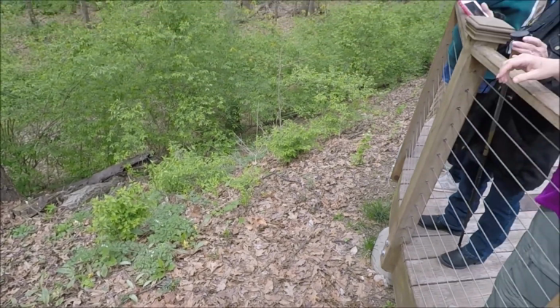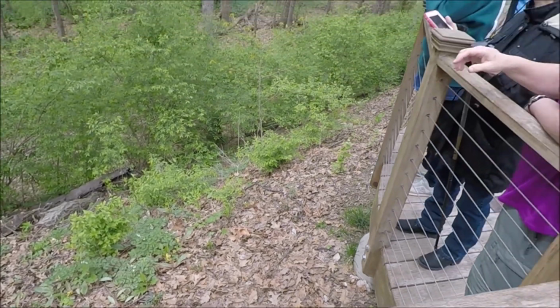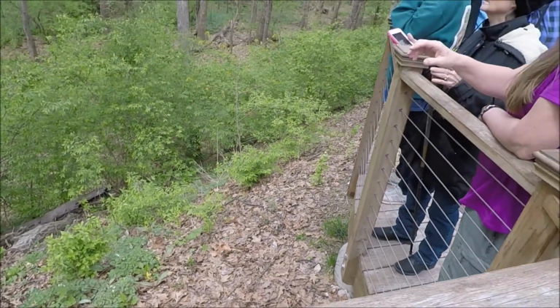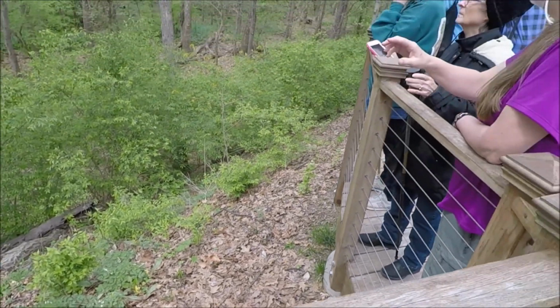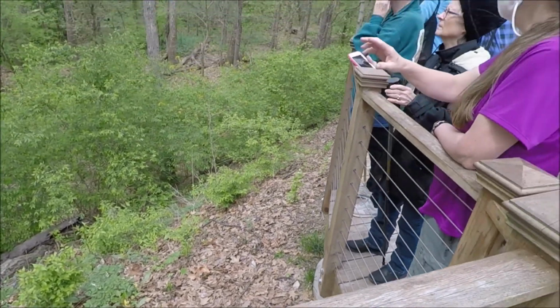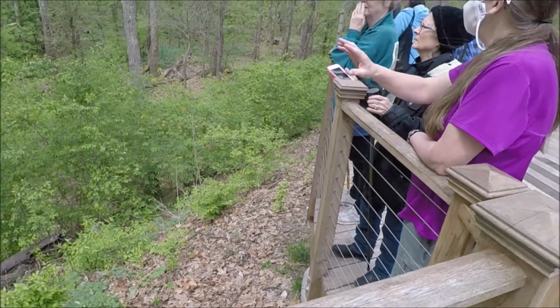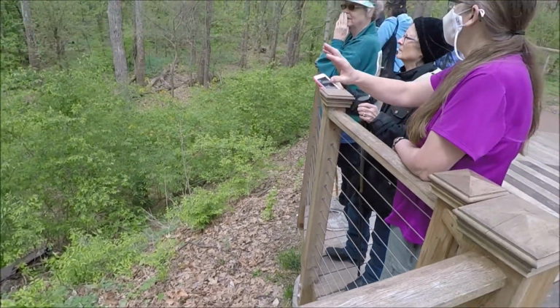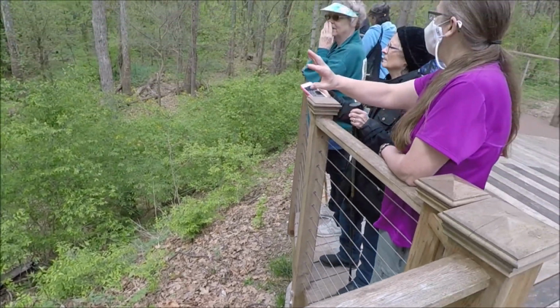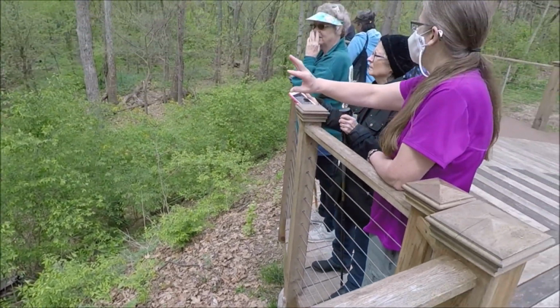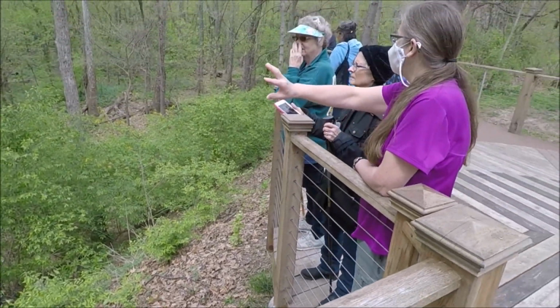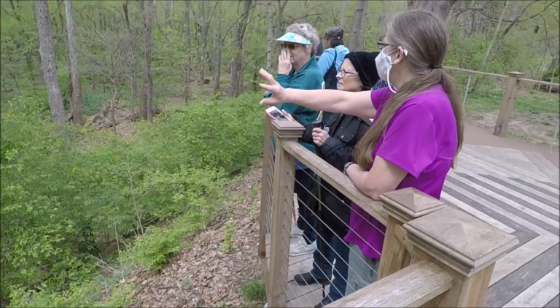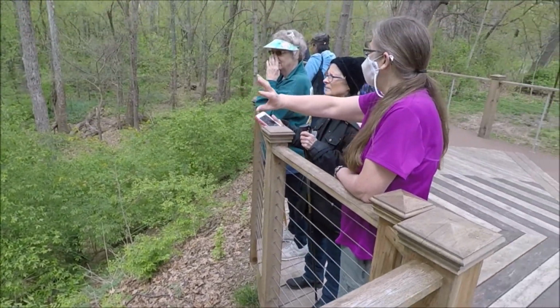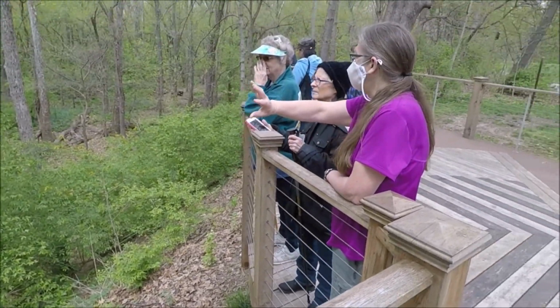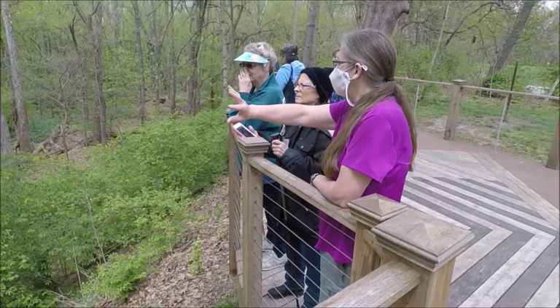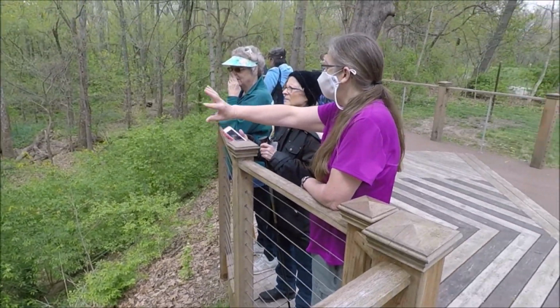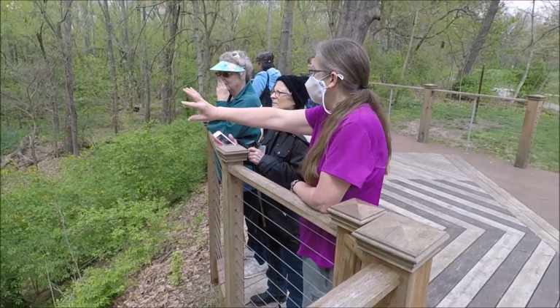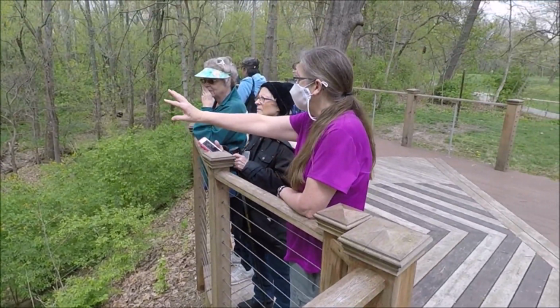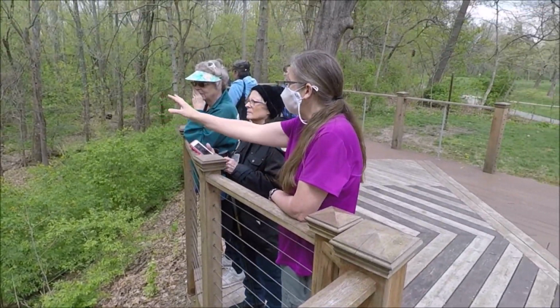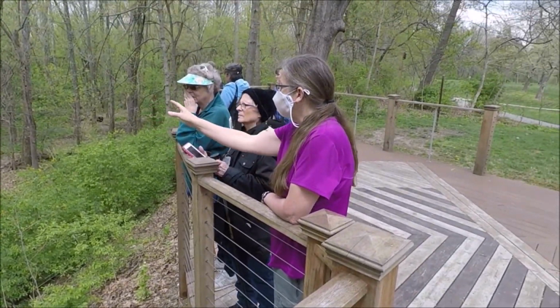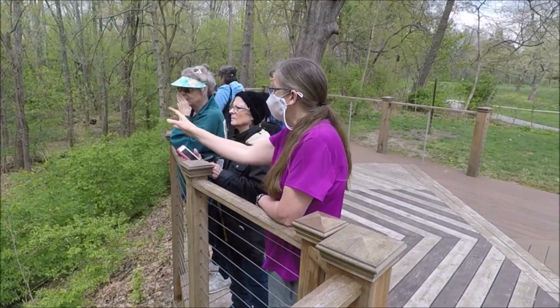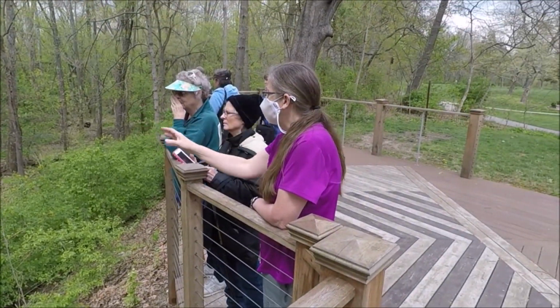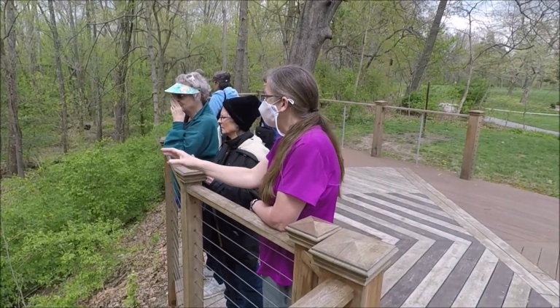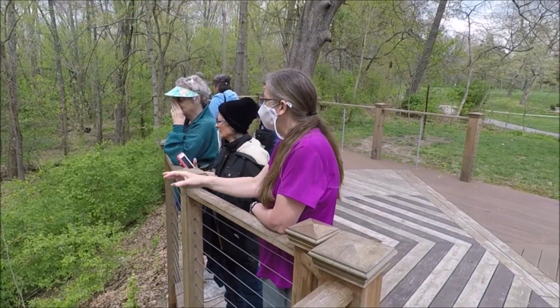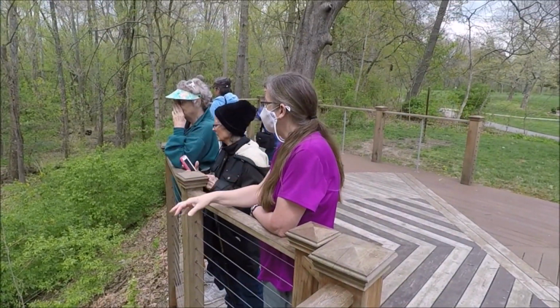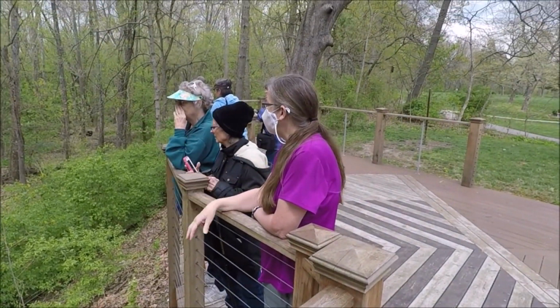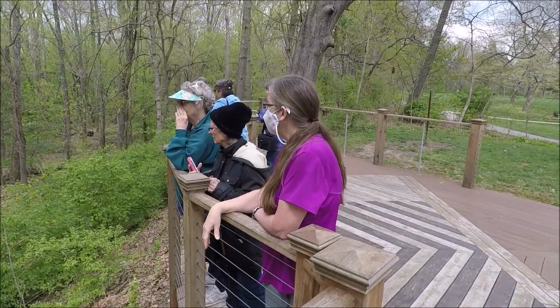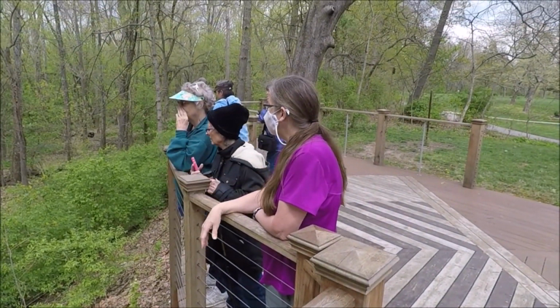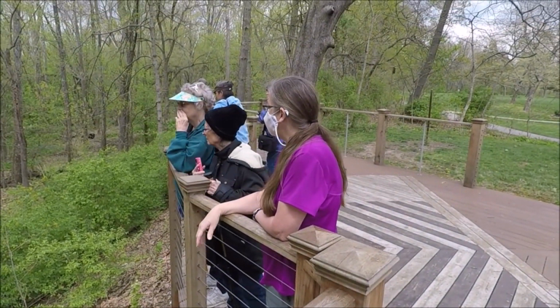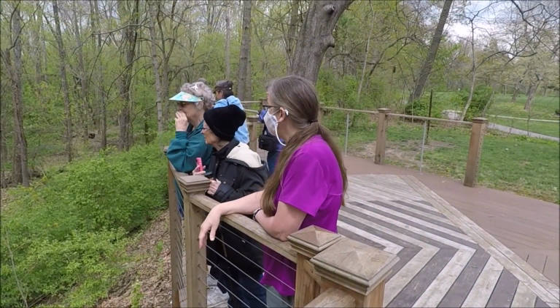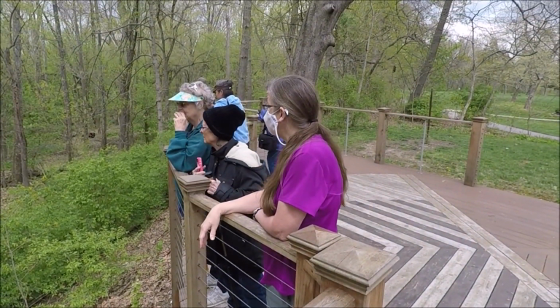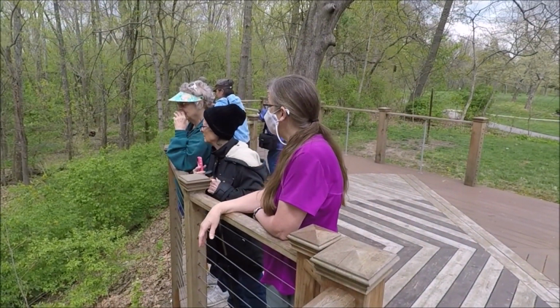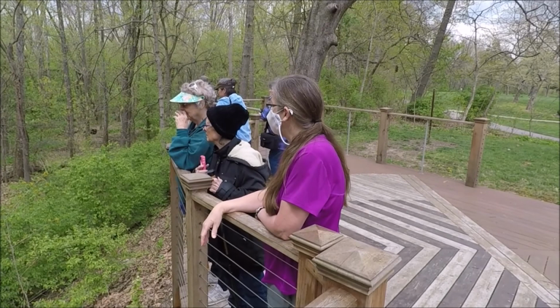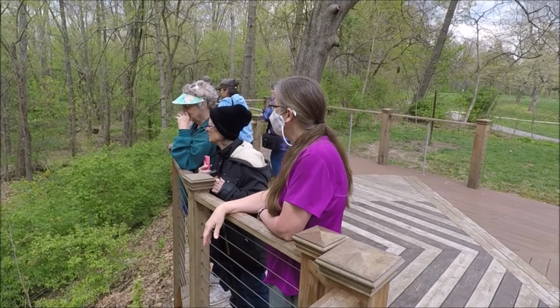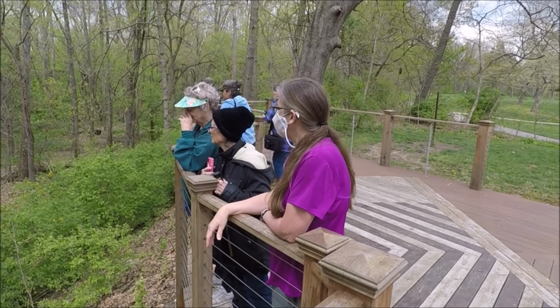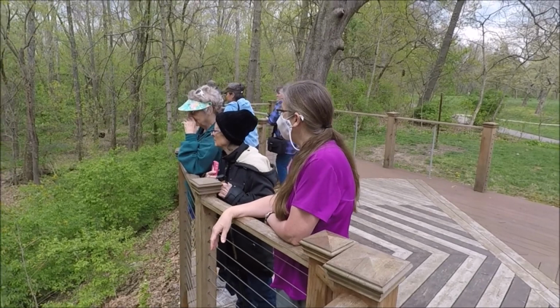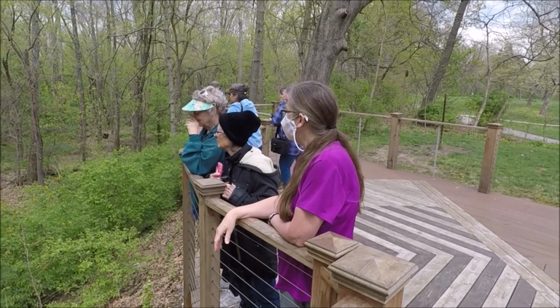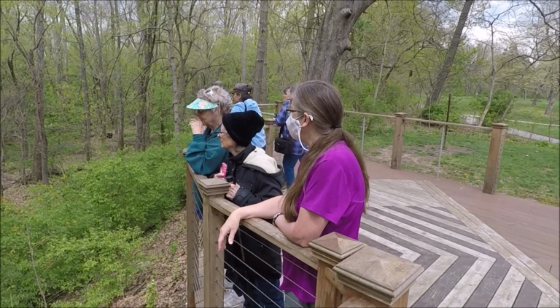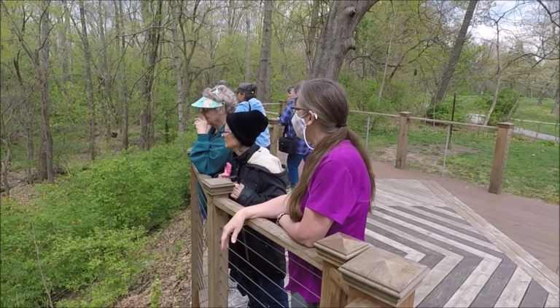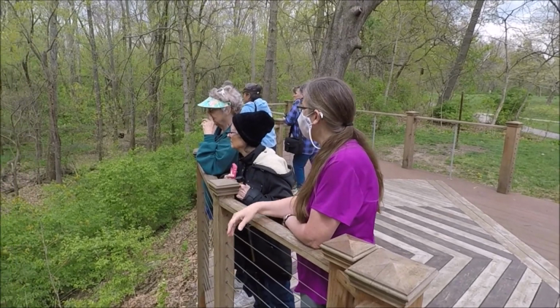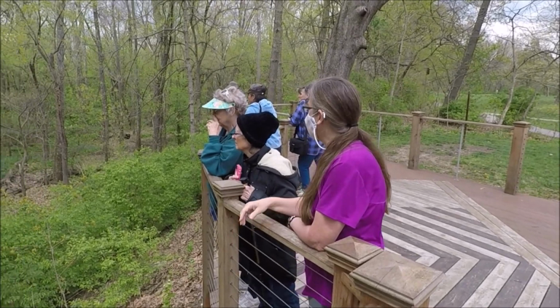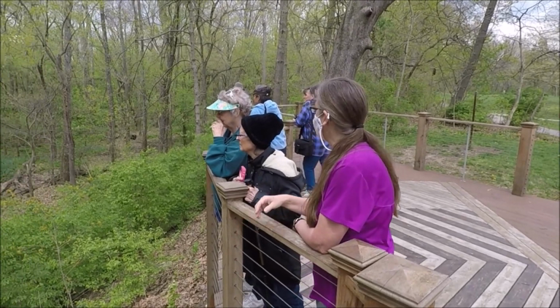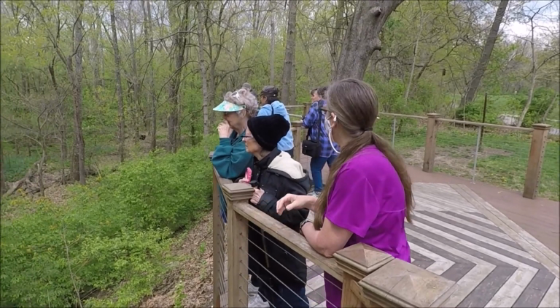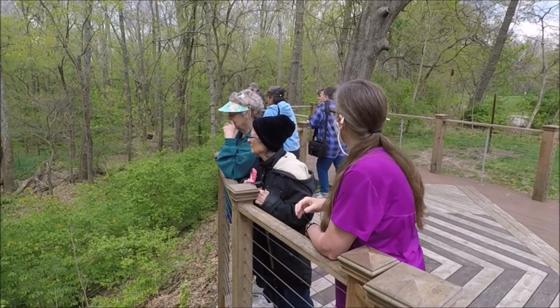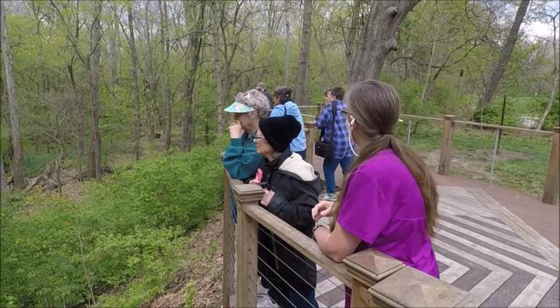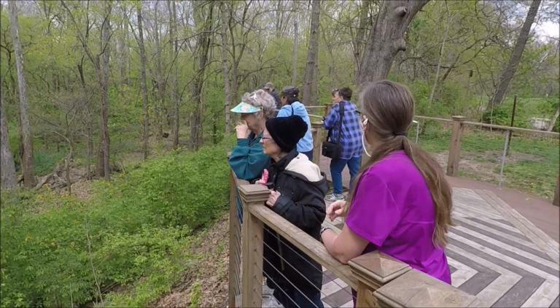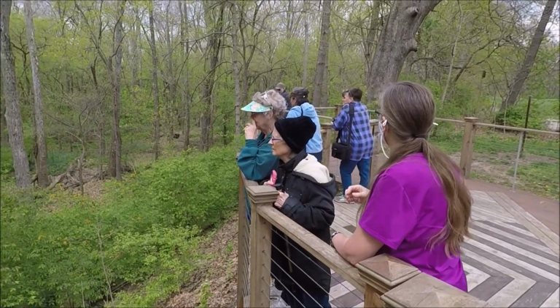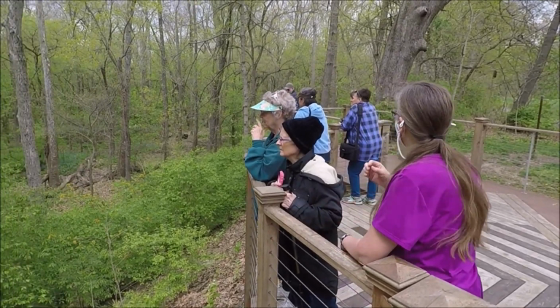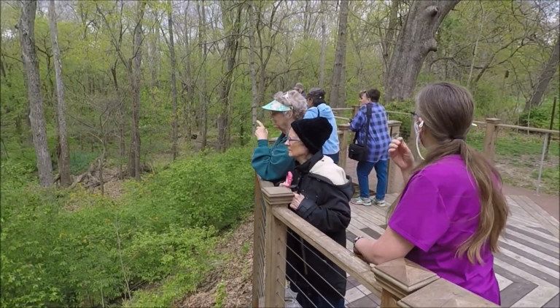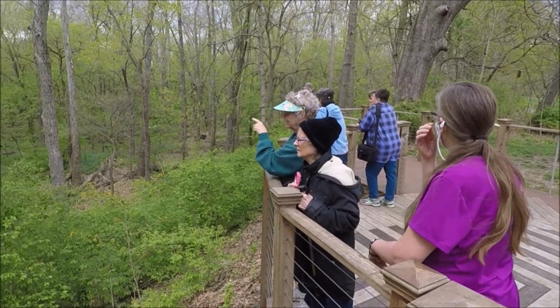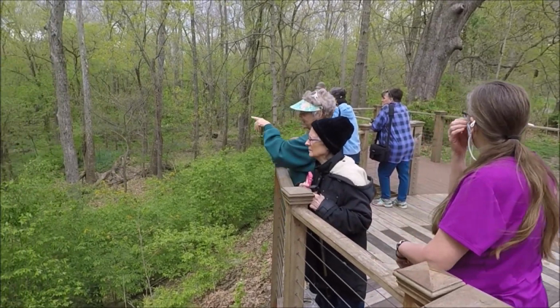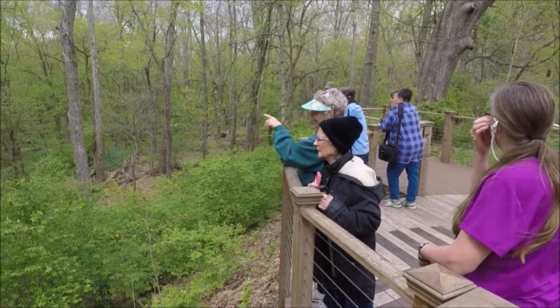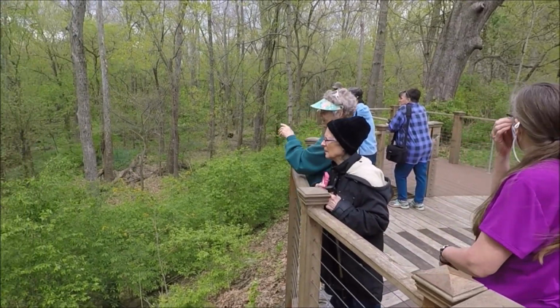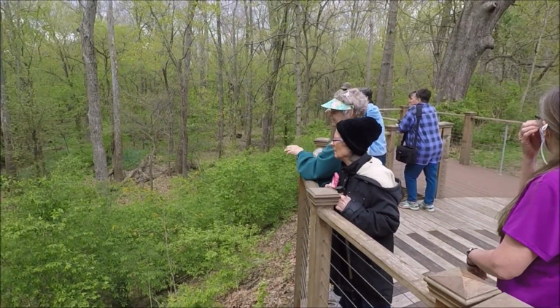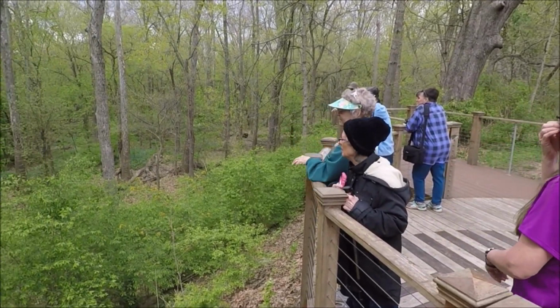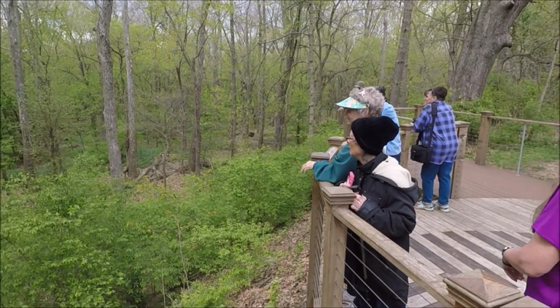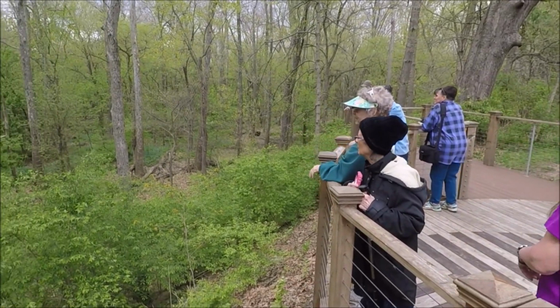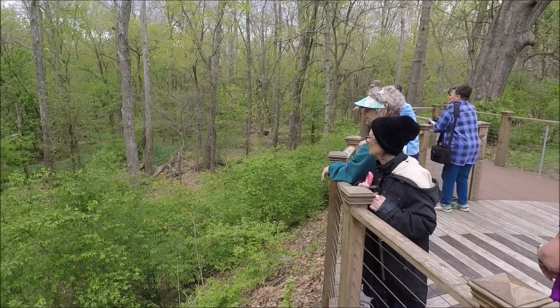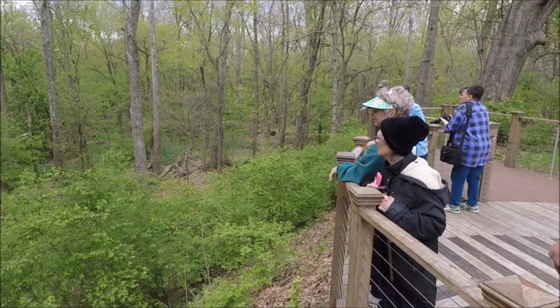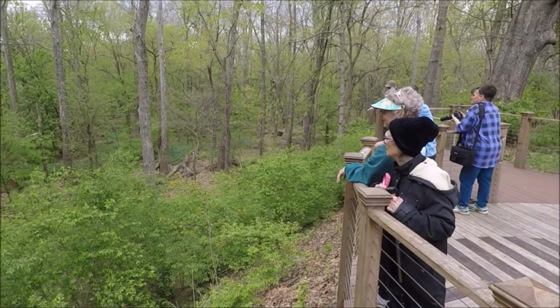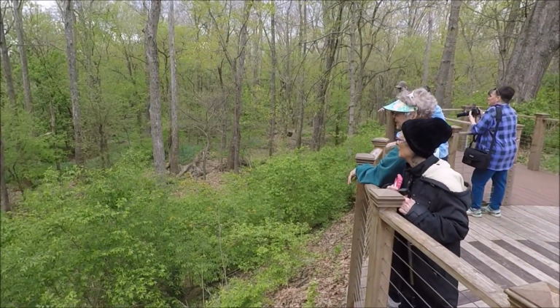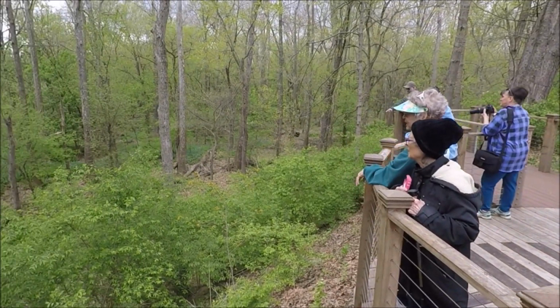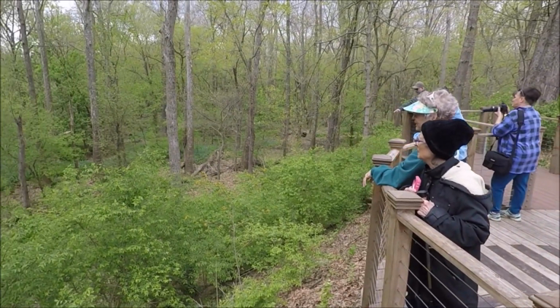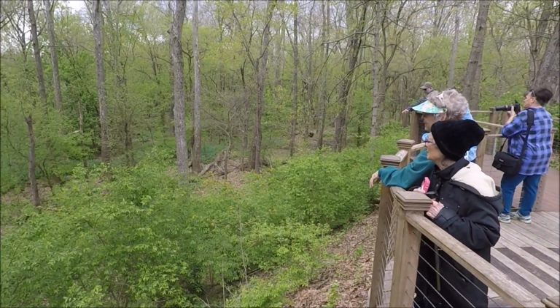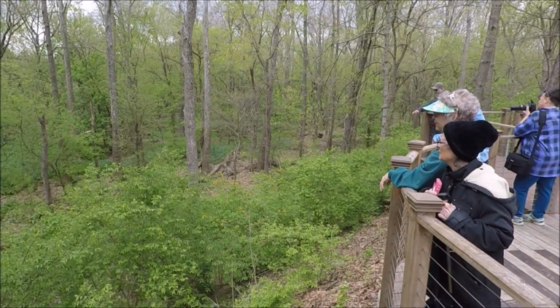And then you can see all the bluebells down there. We're going to be walking down there. I see people are down there already.